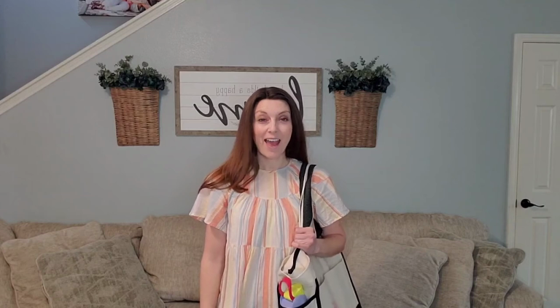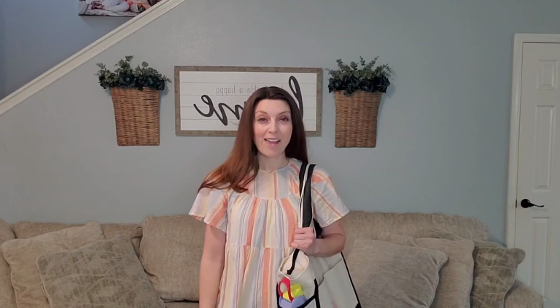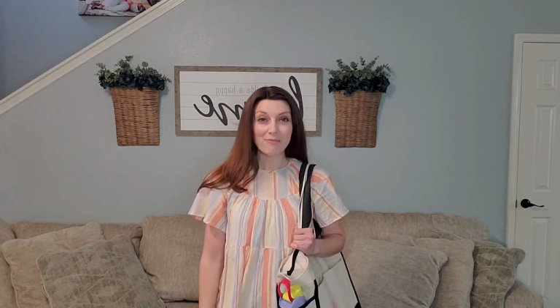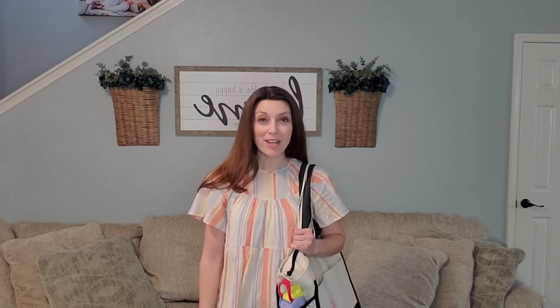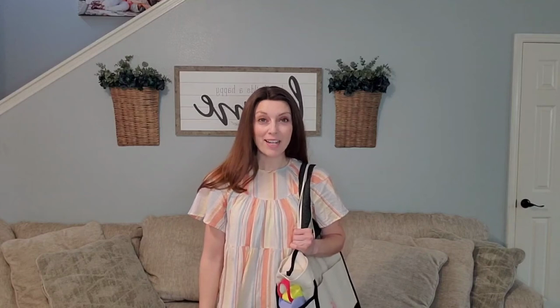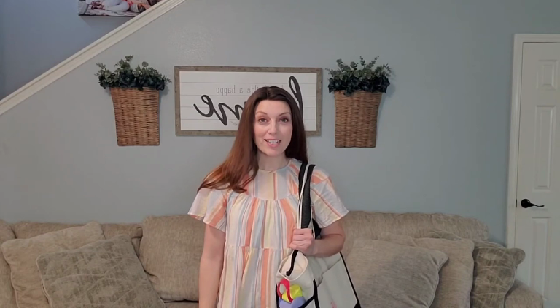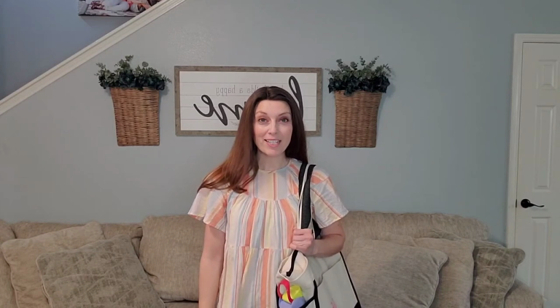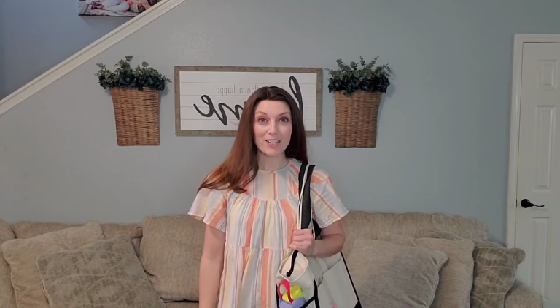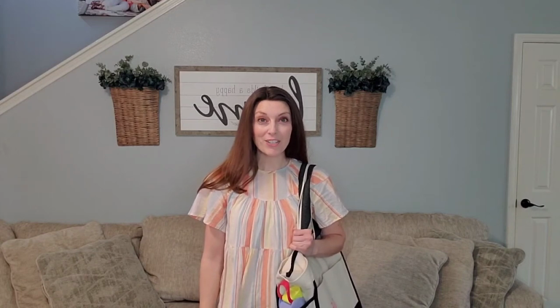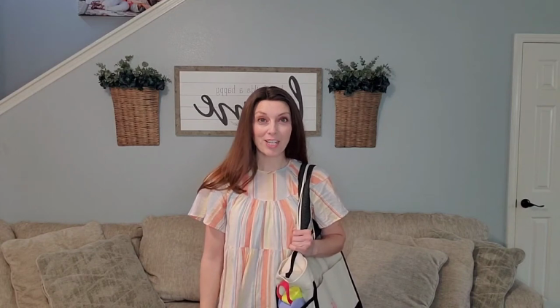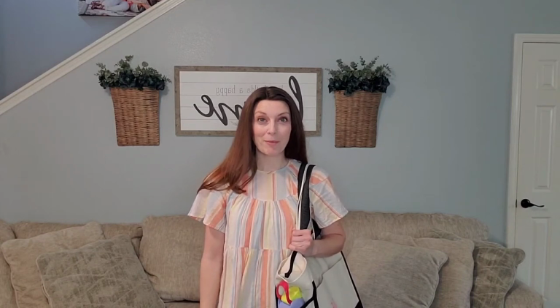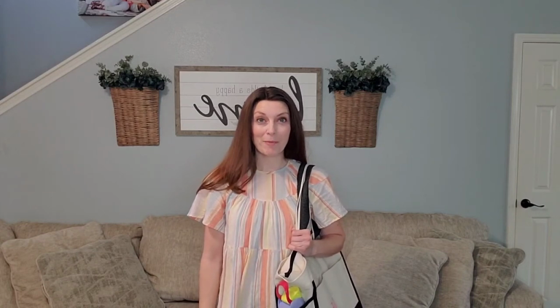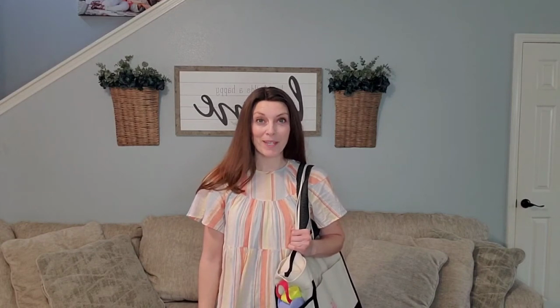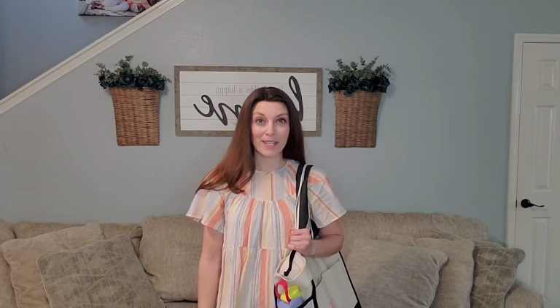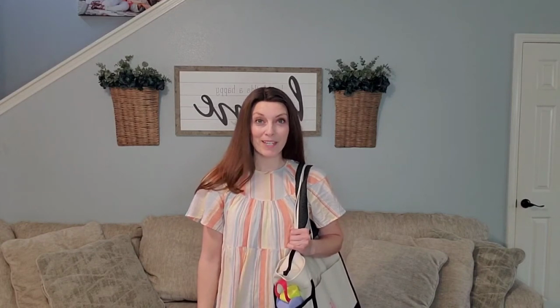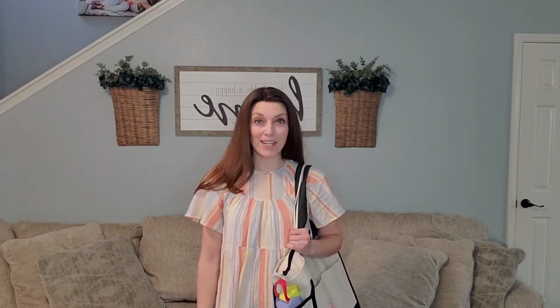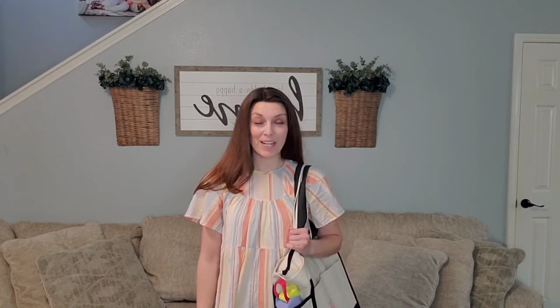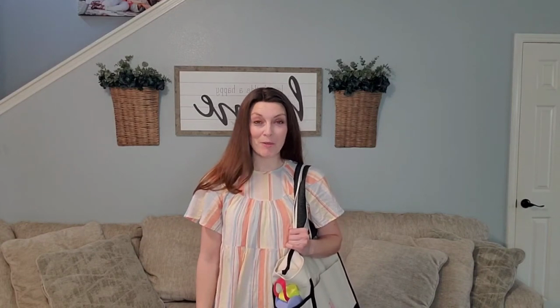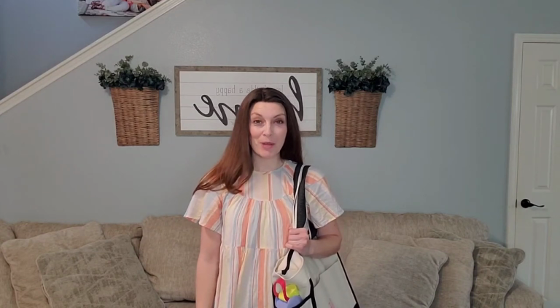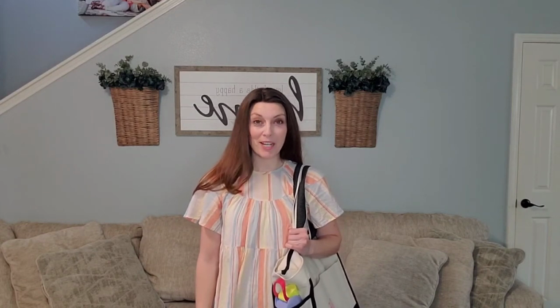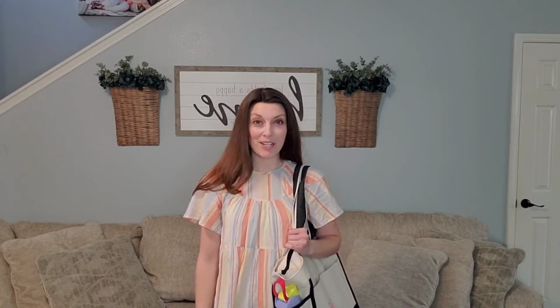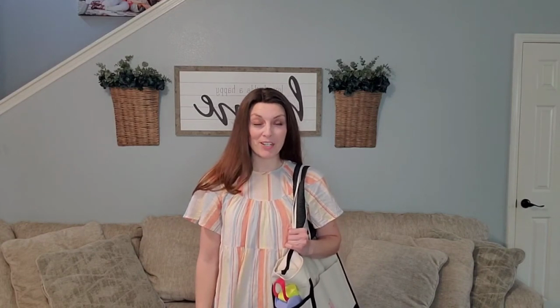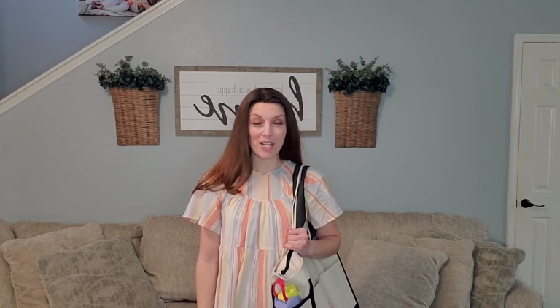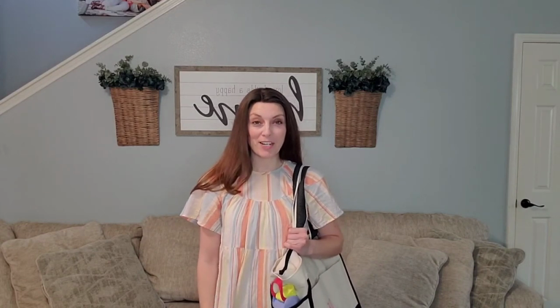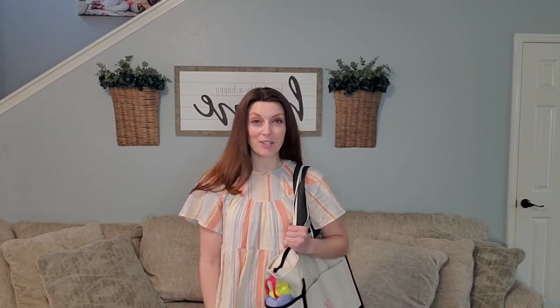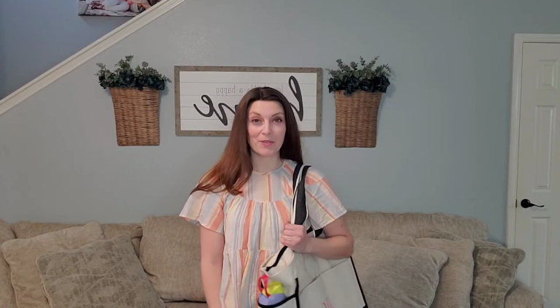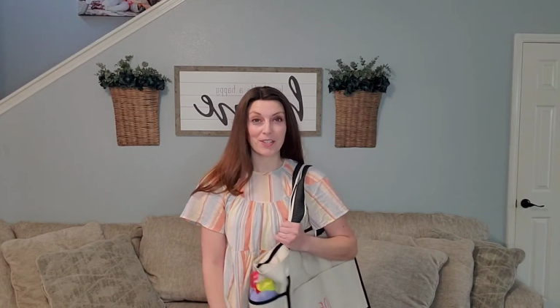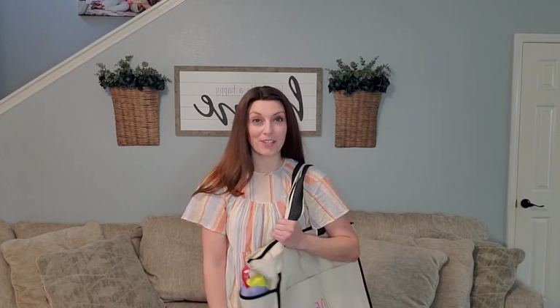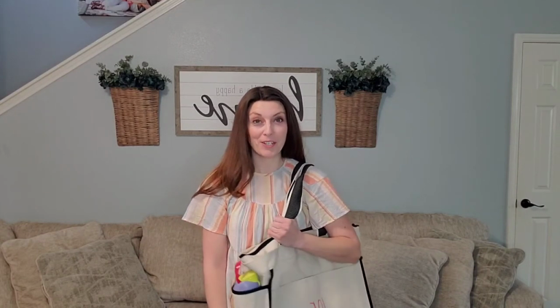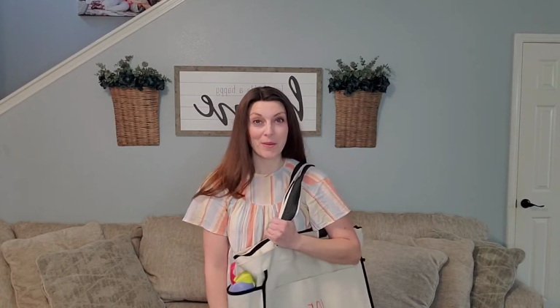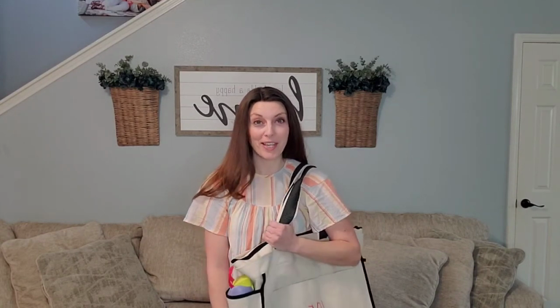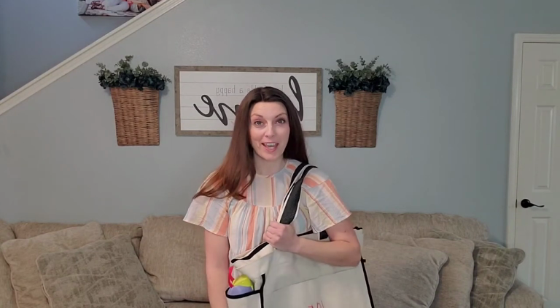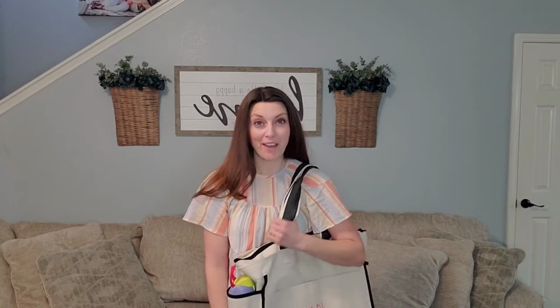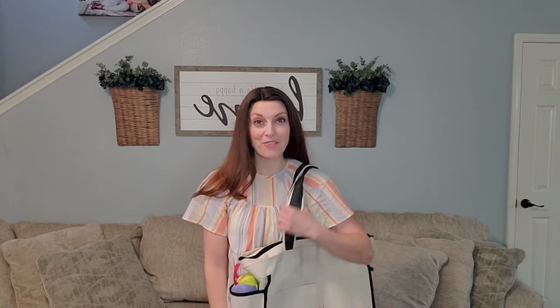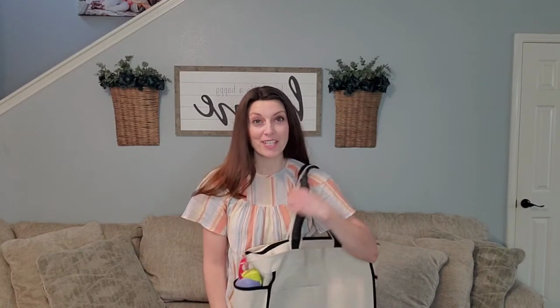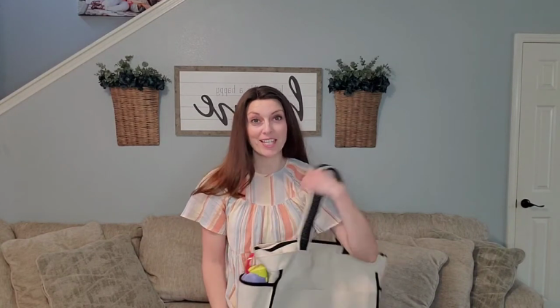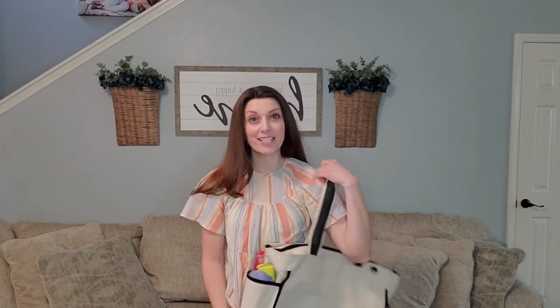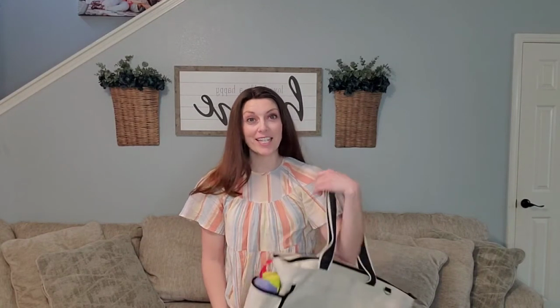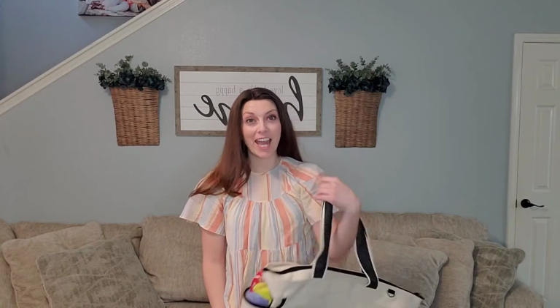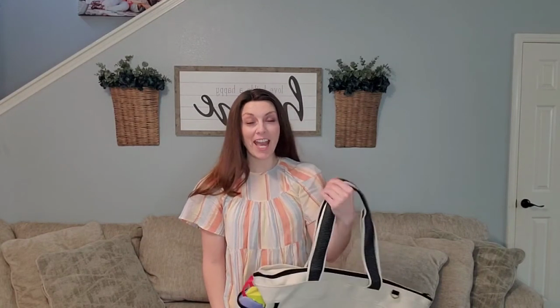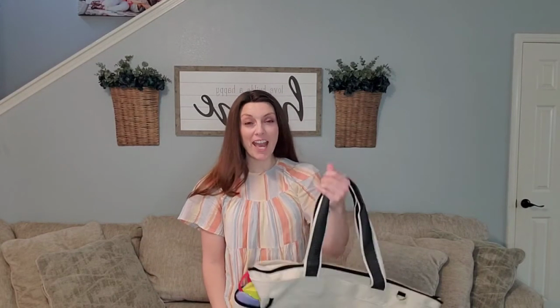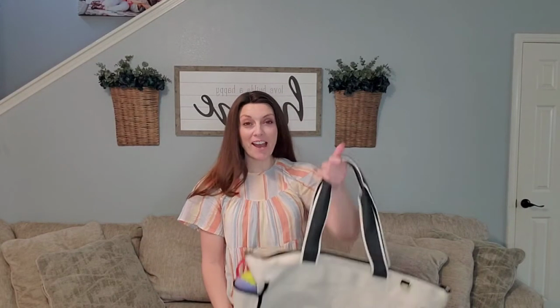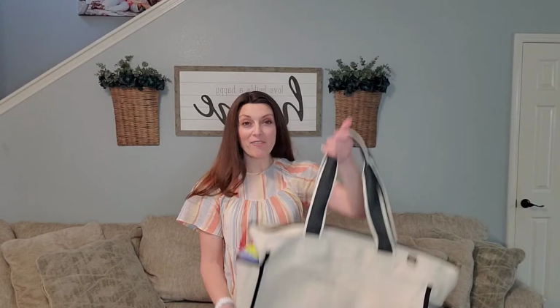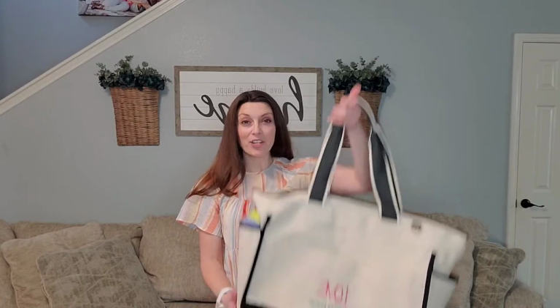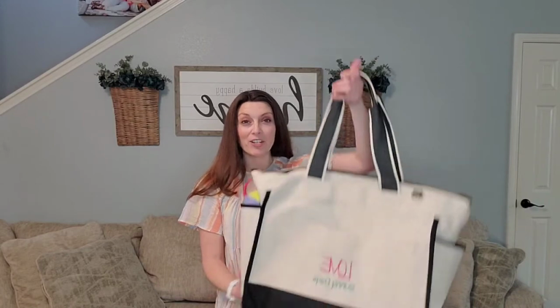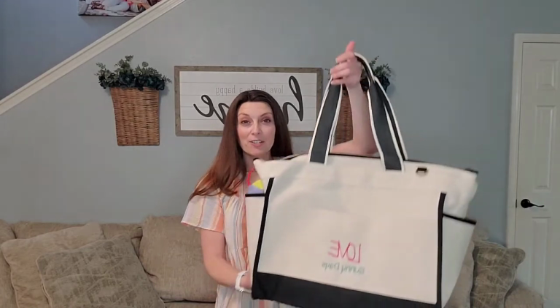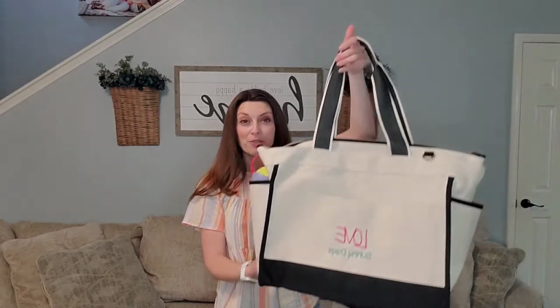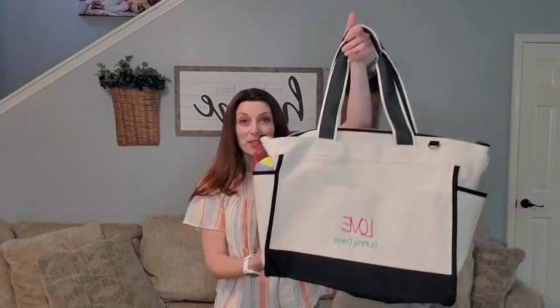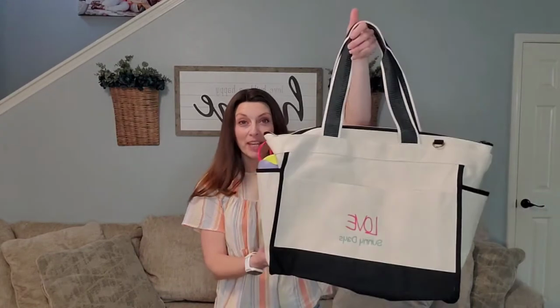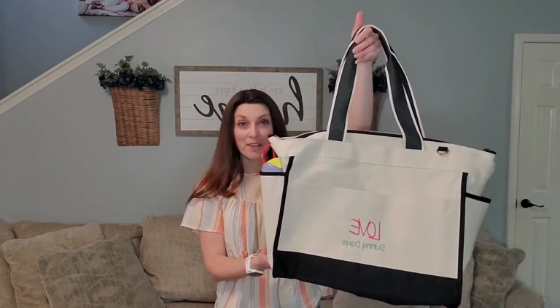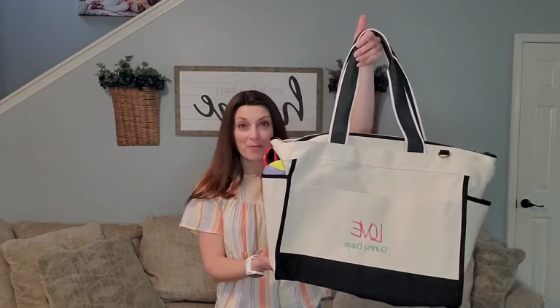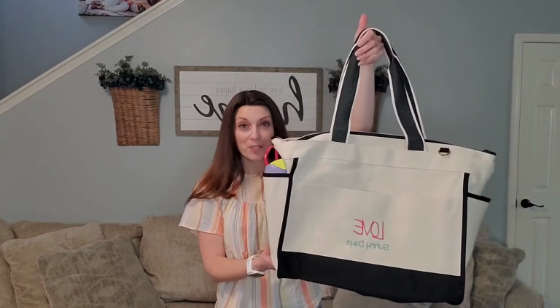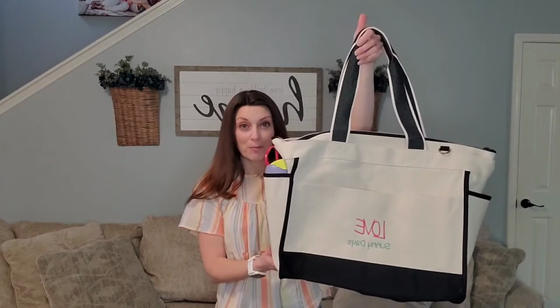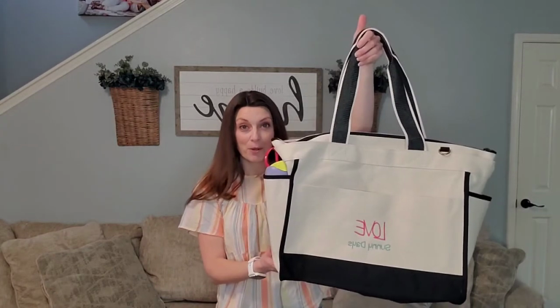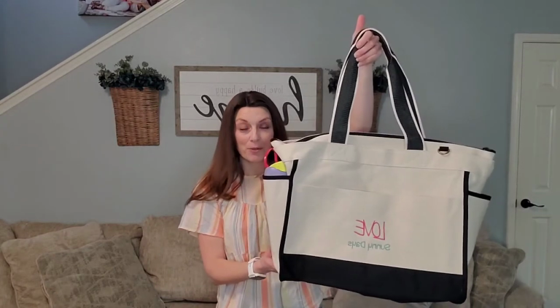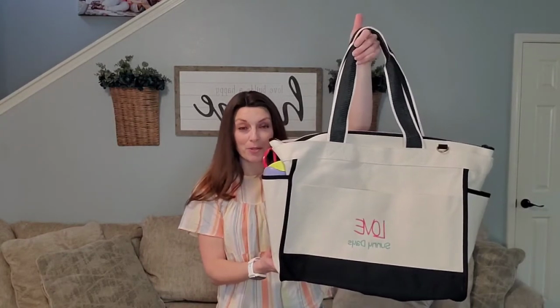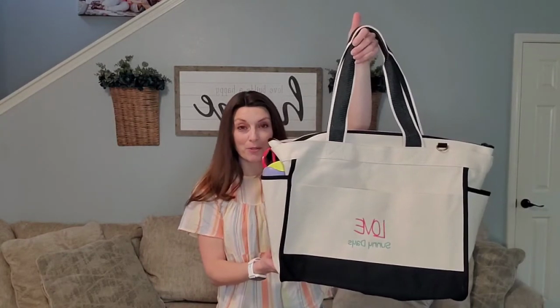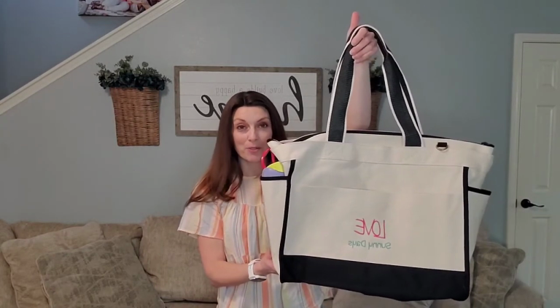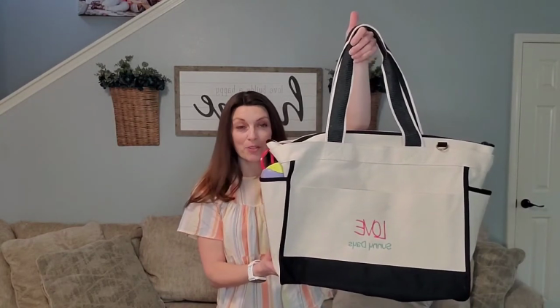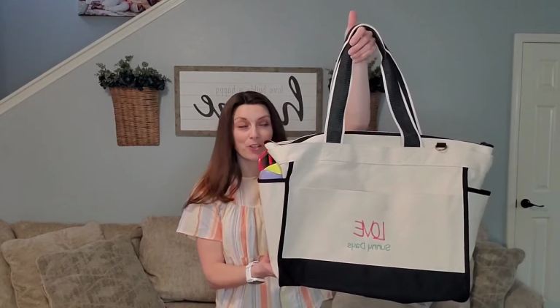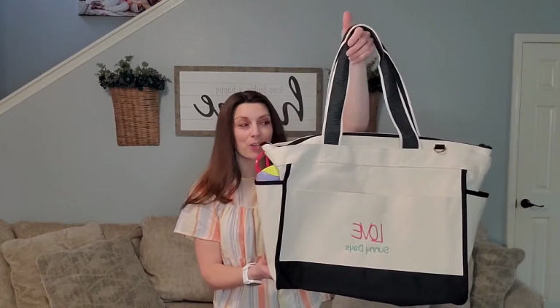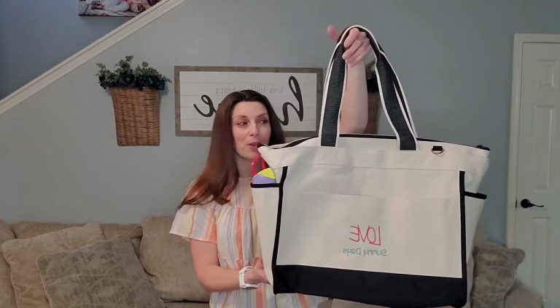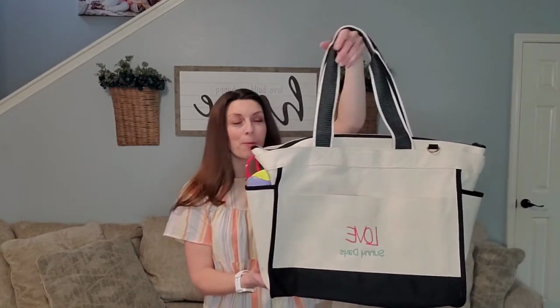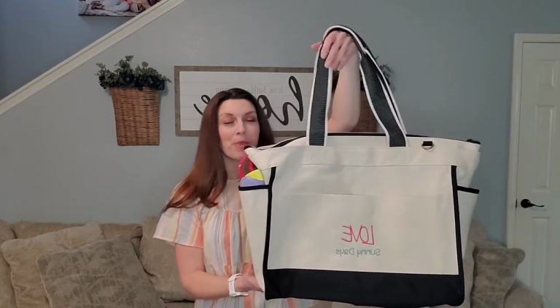Hi friends, it's Jamie Beeler, Independent Director with 31 Guests, and today I have our new canvas boat tote to show you.